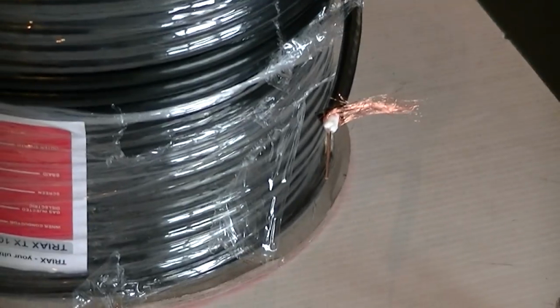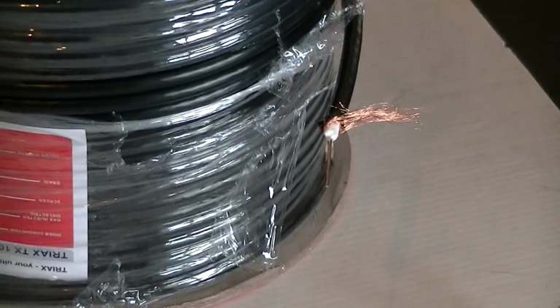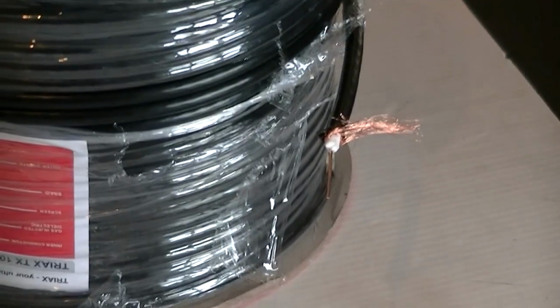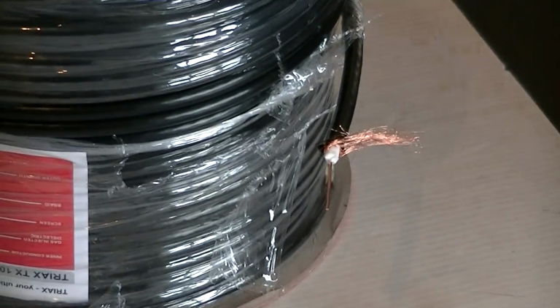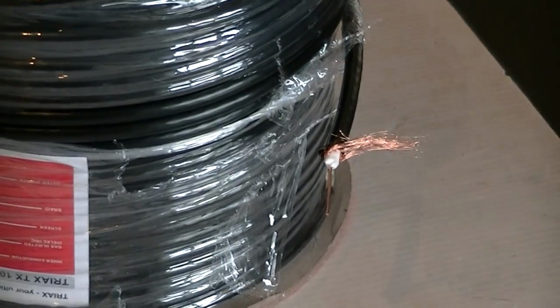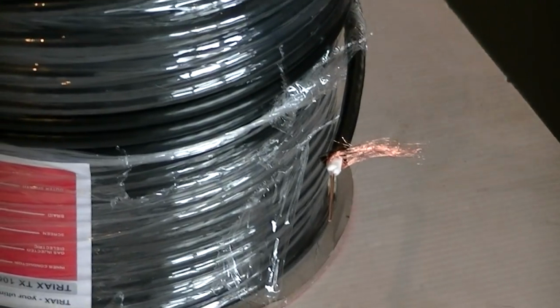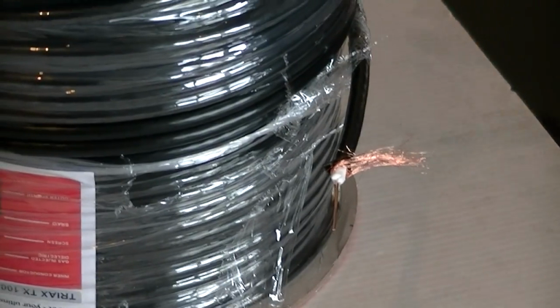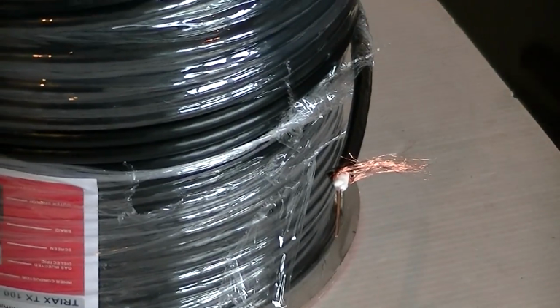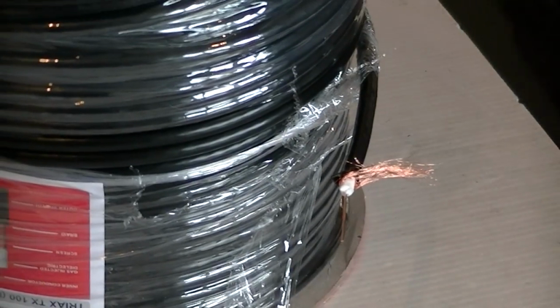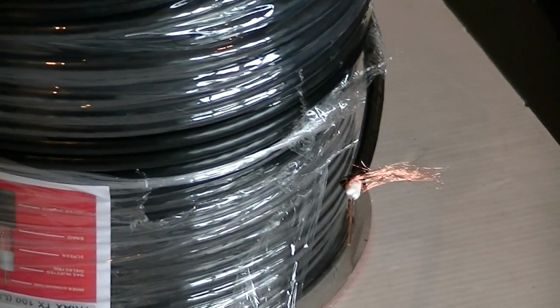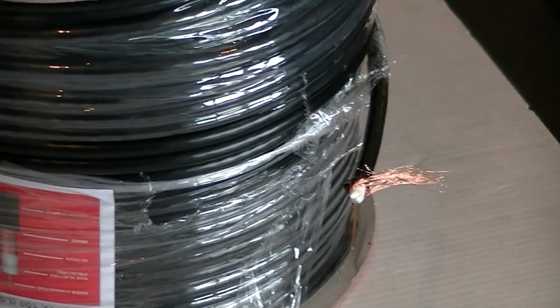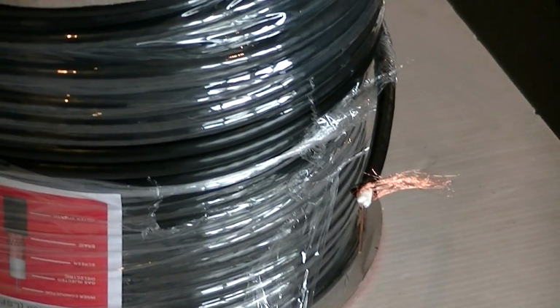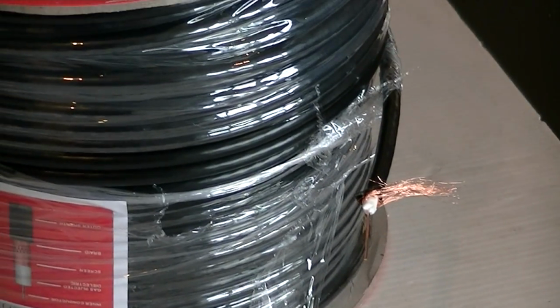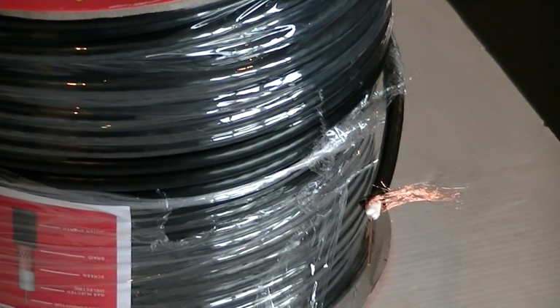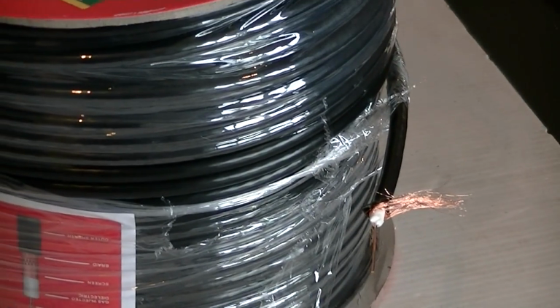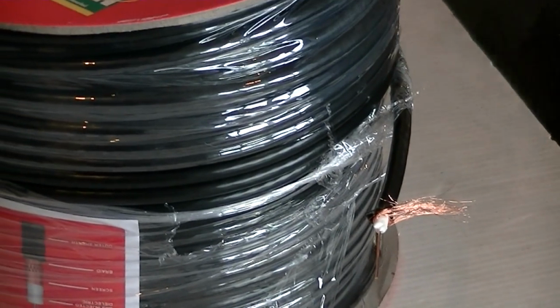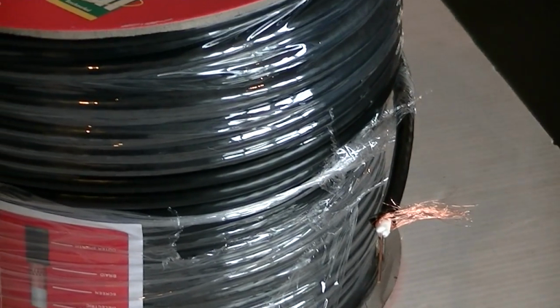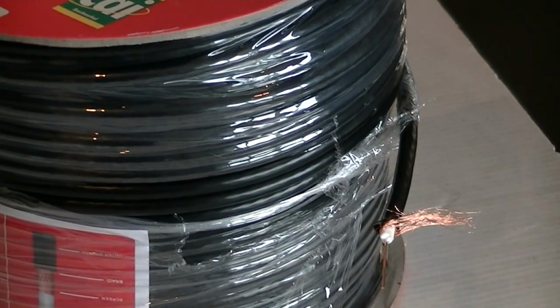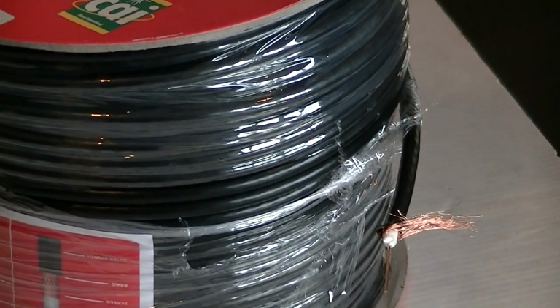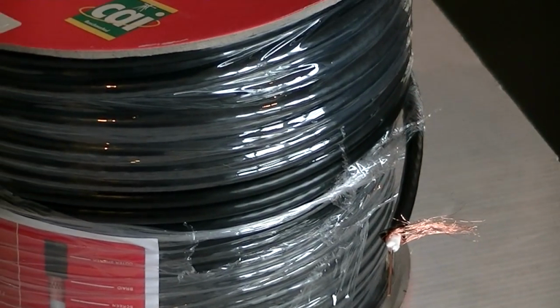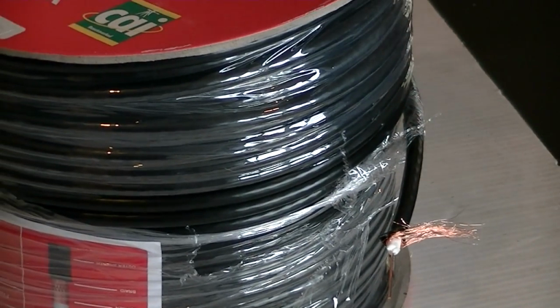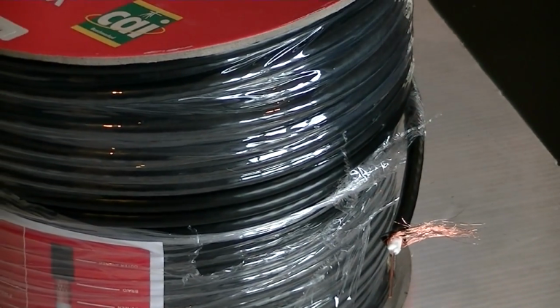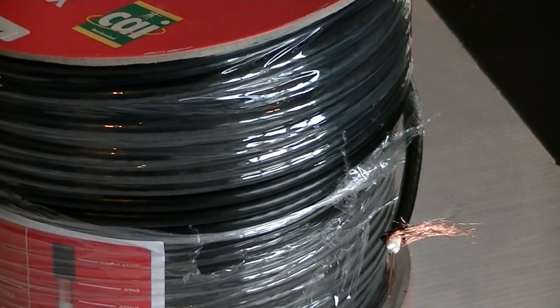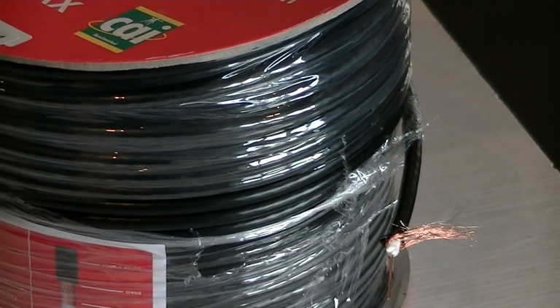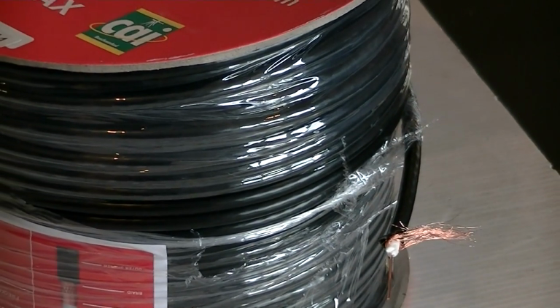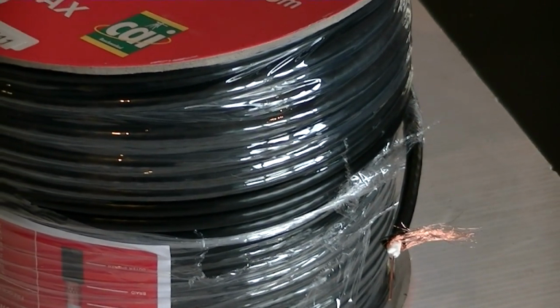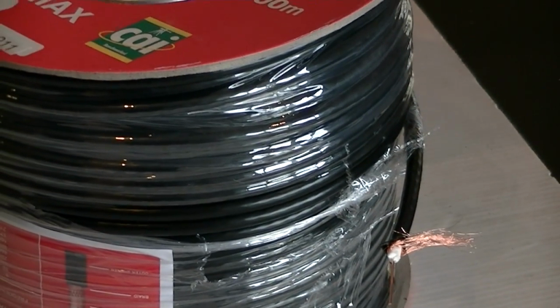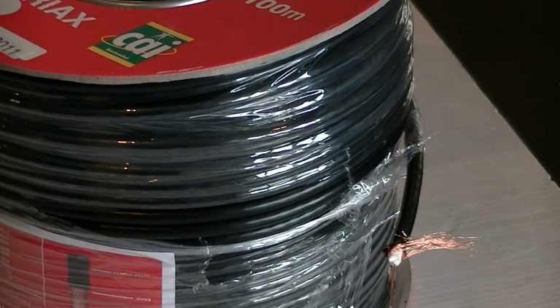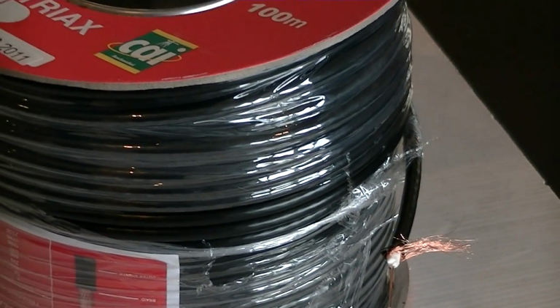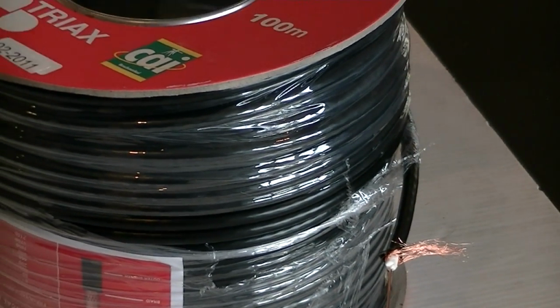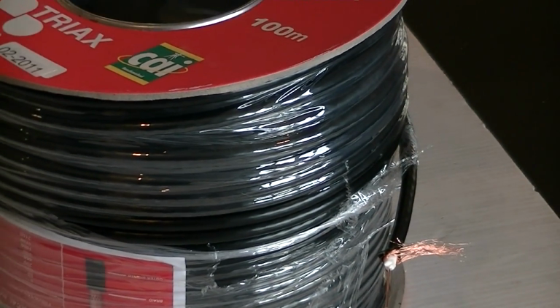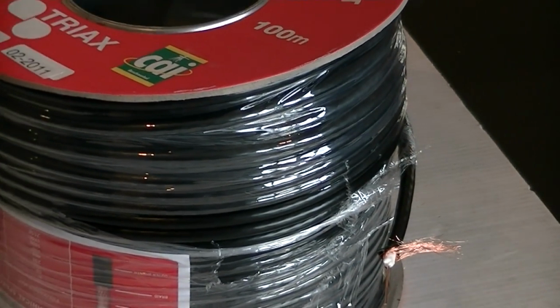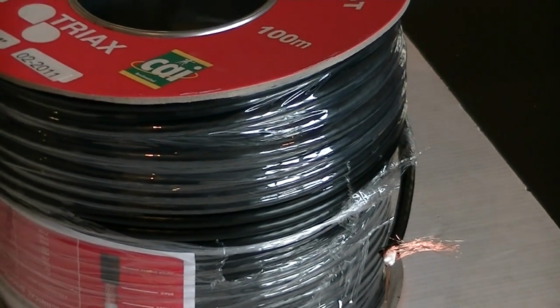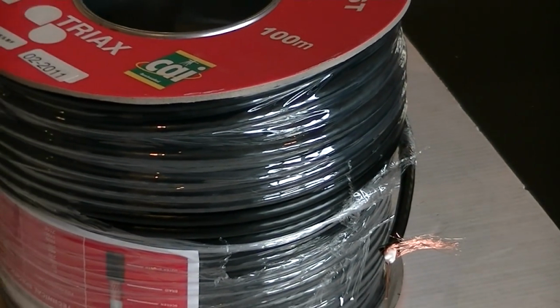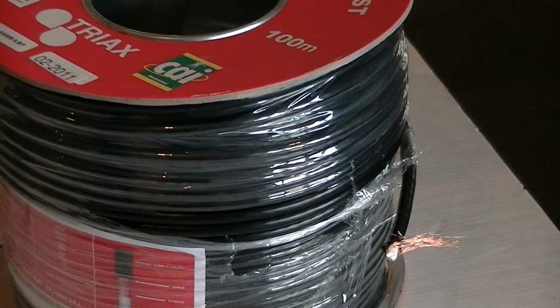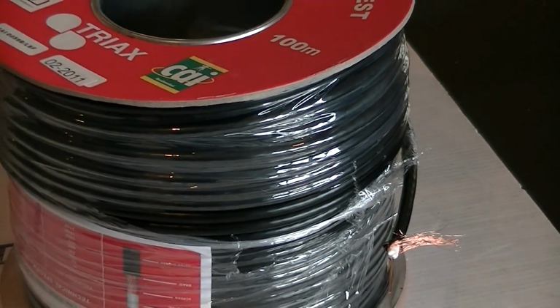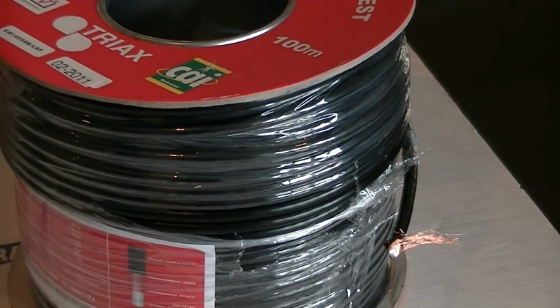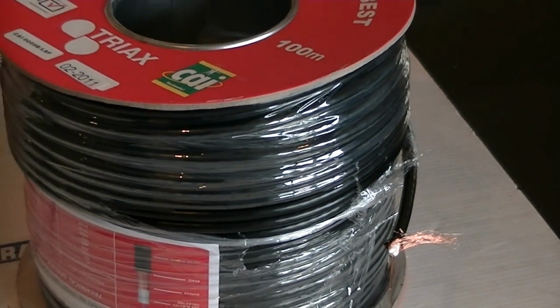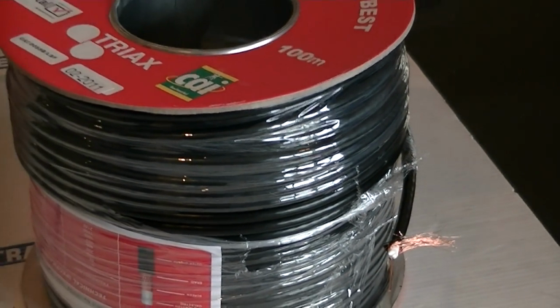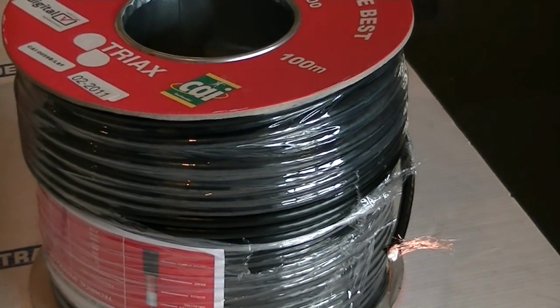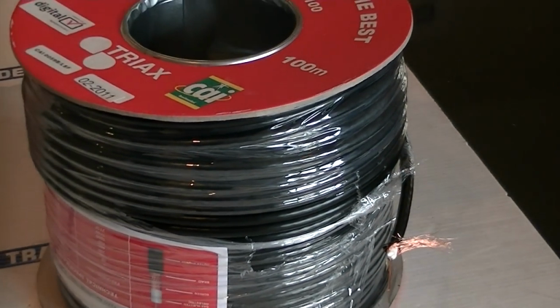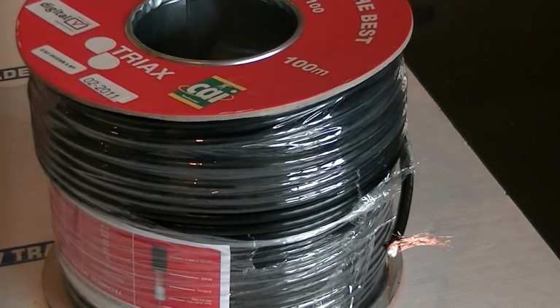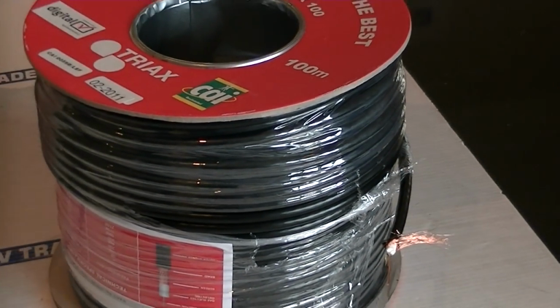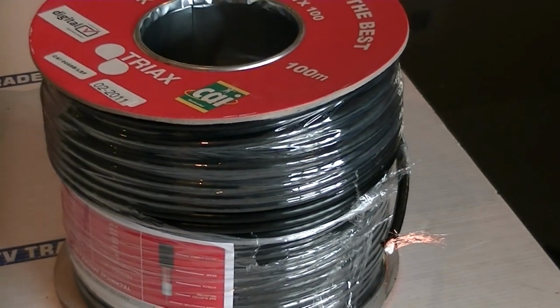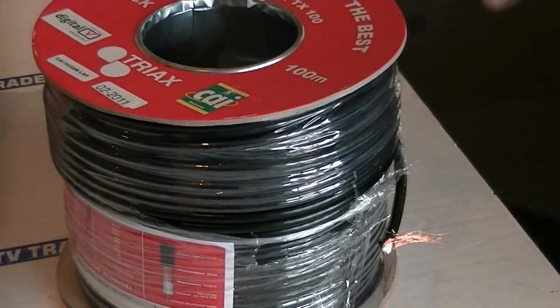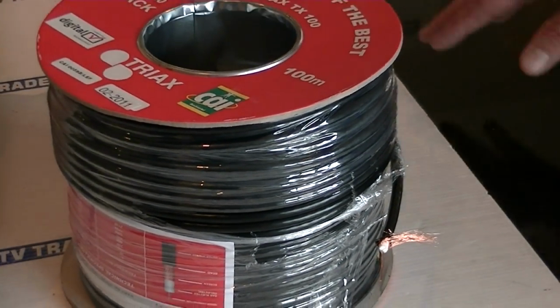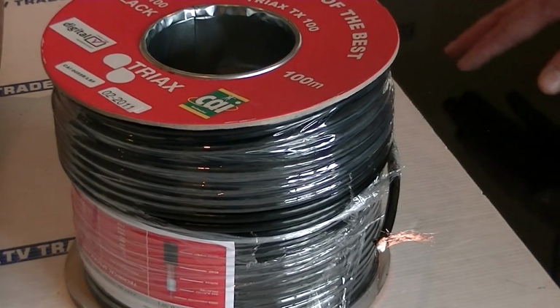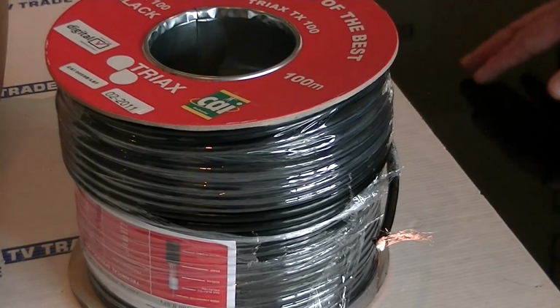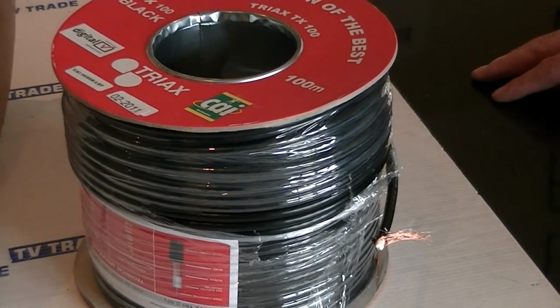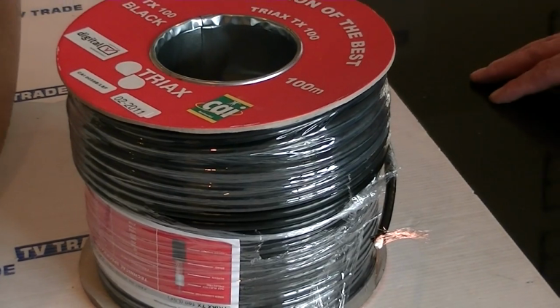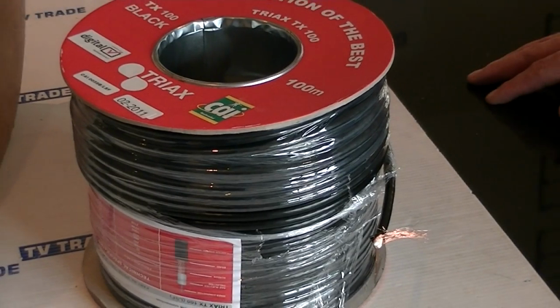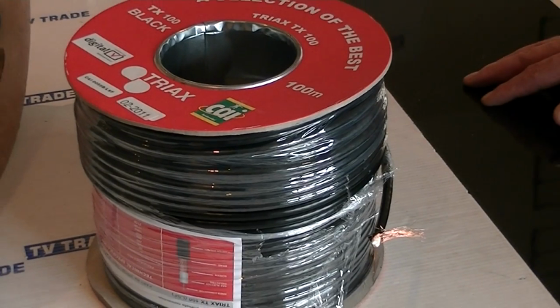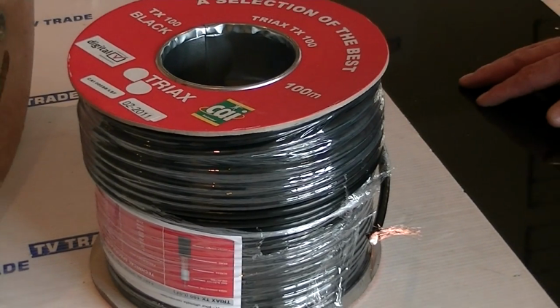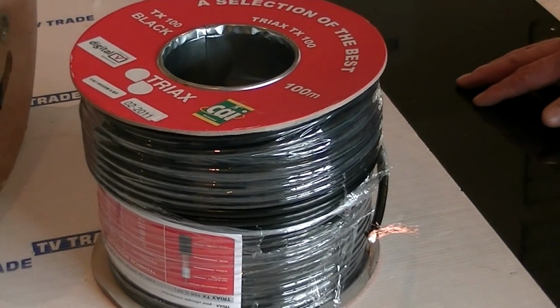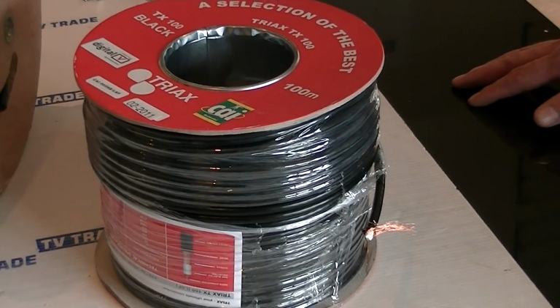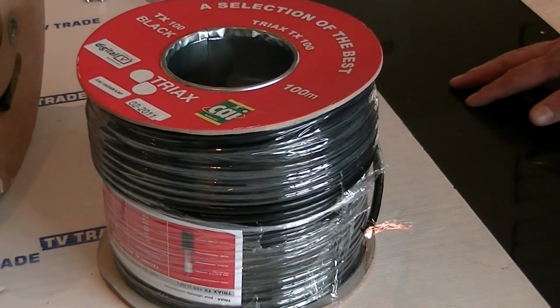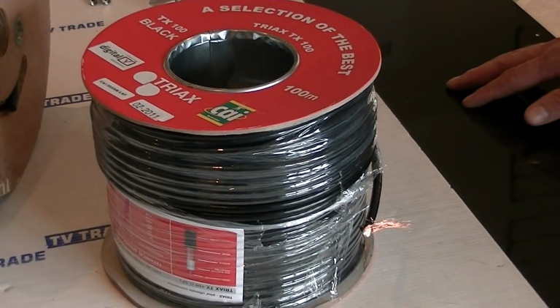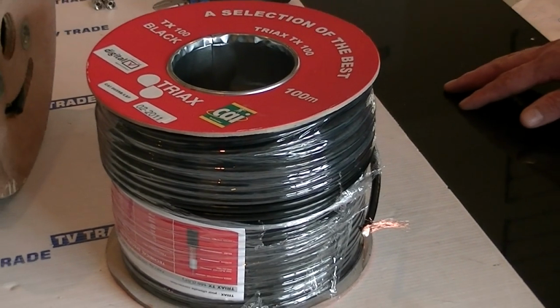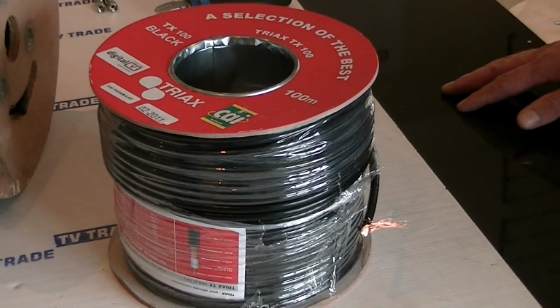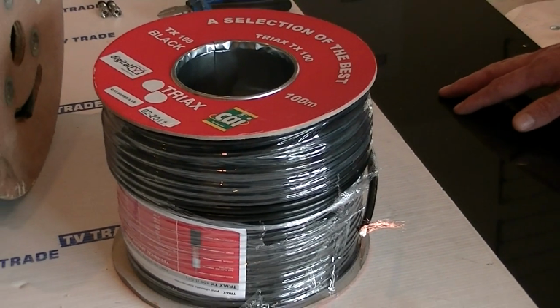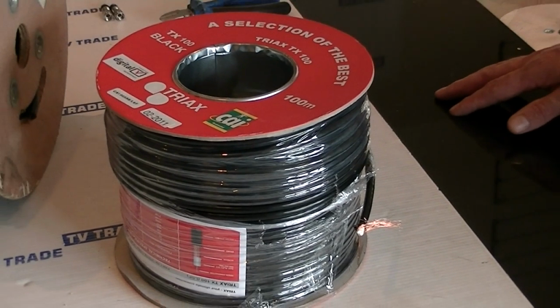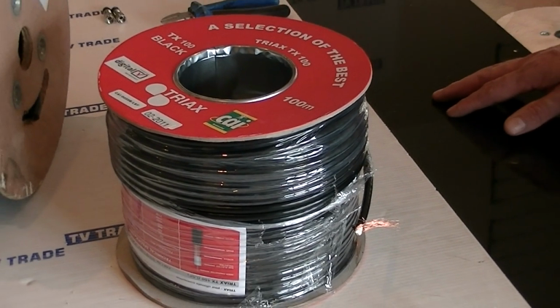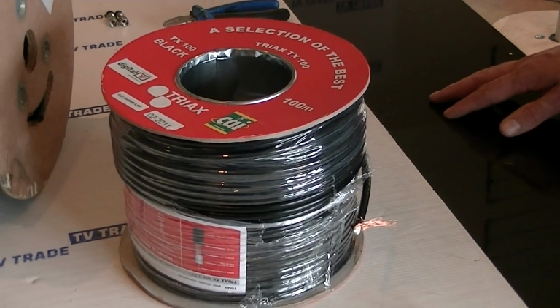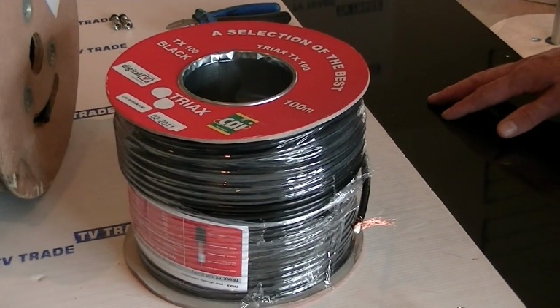I hope you find that interesting. The CT100 cable is available on the tvtrade.ie website.